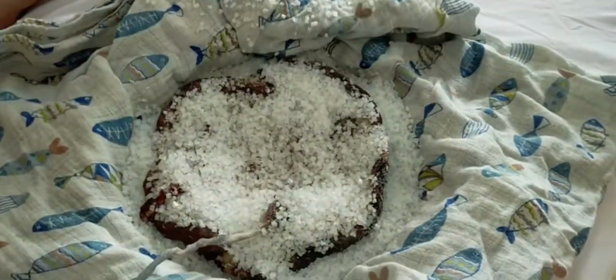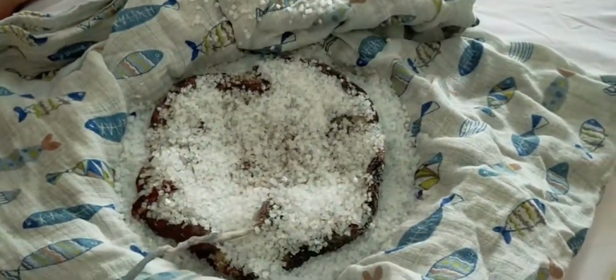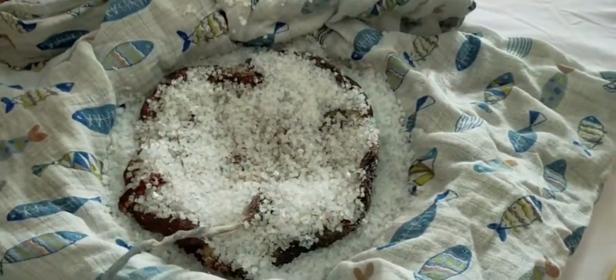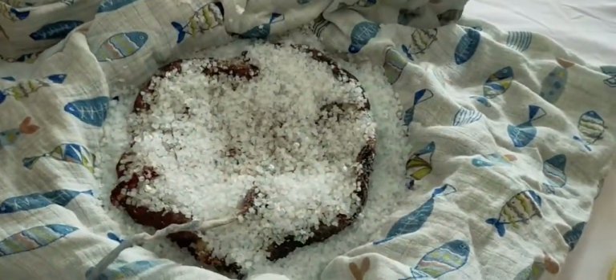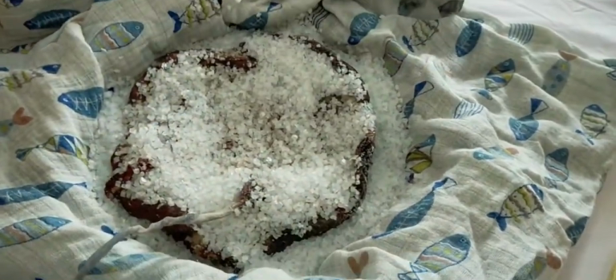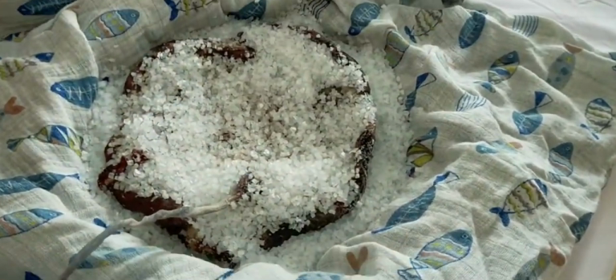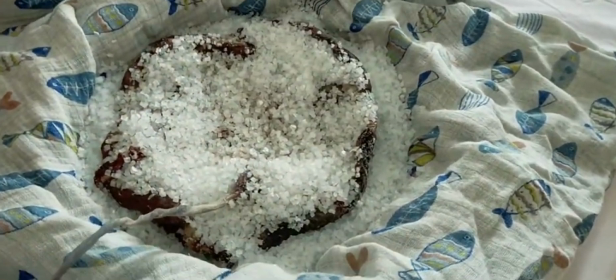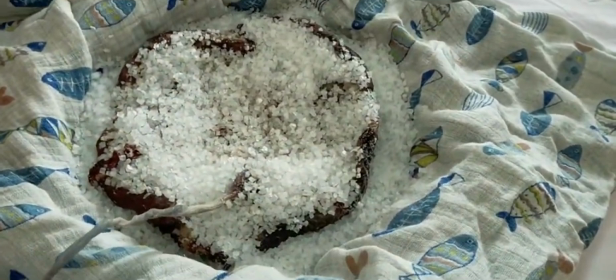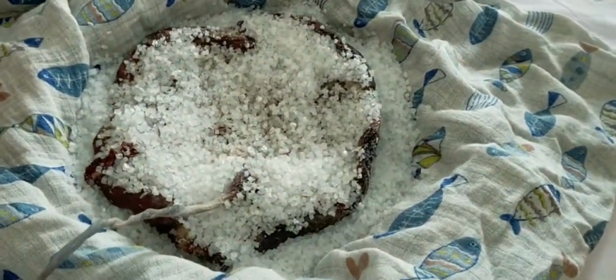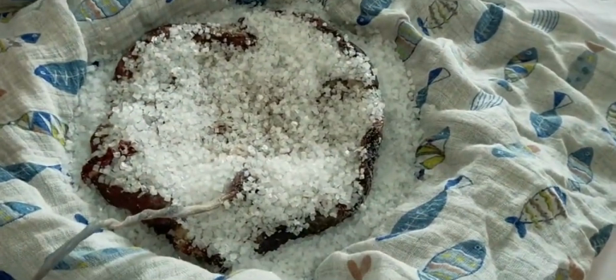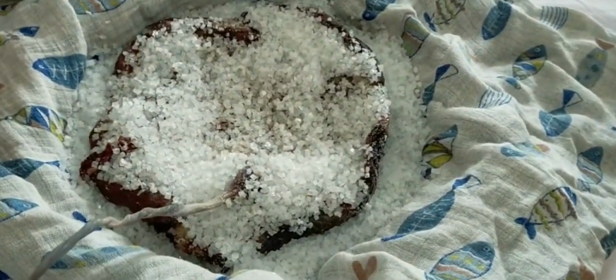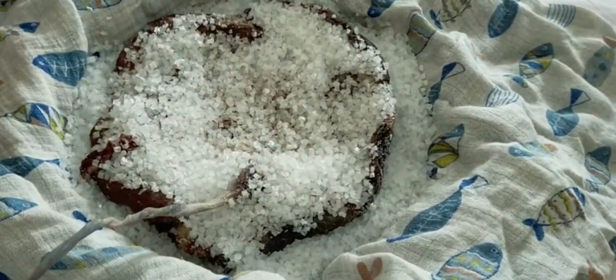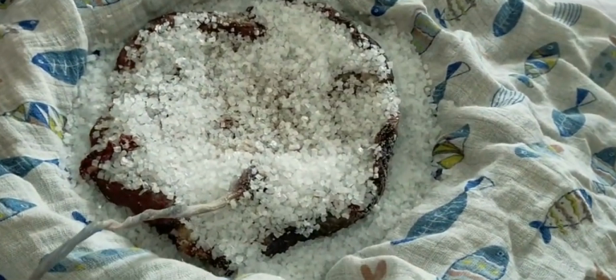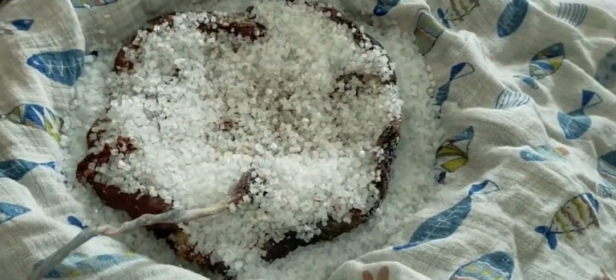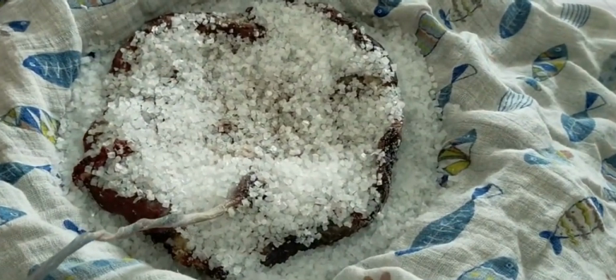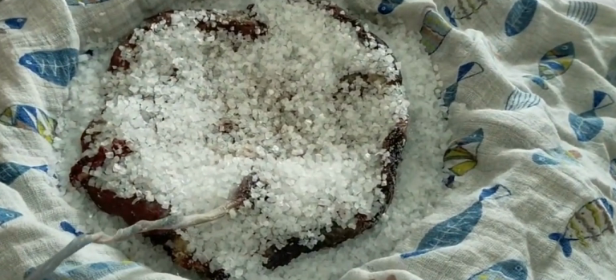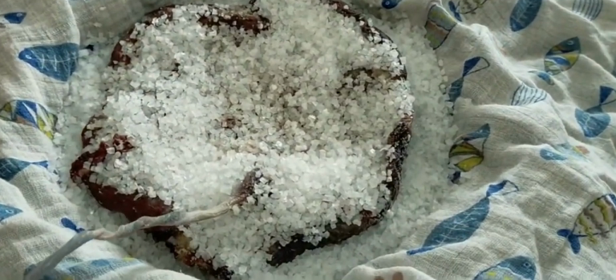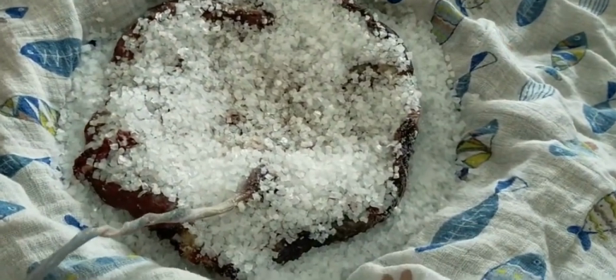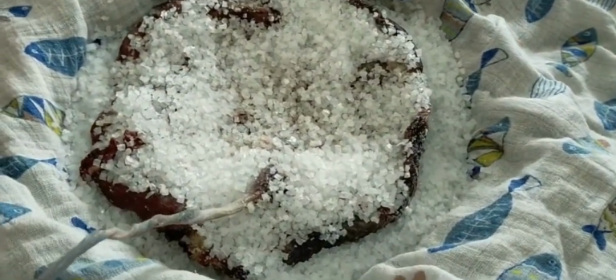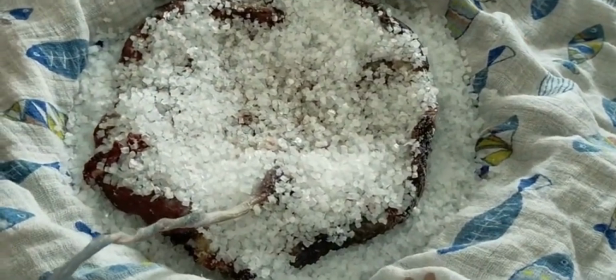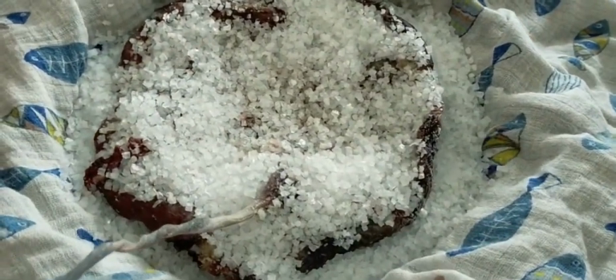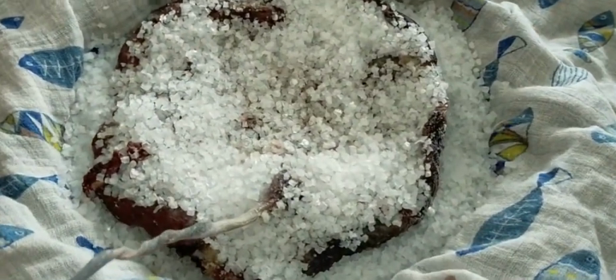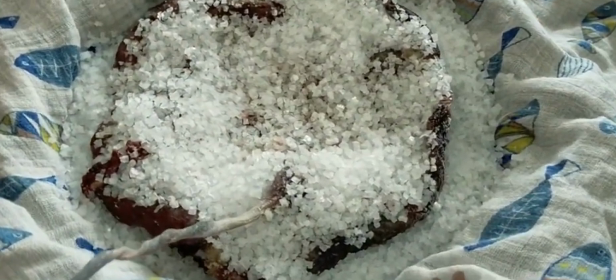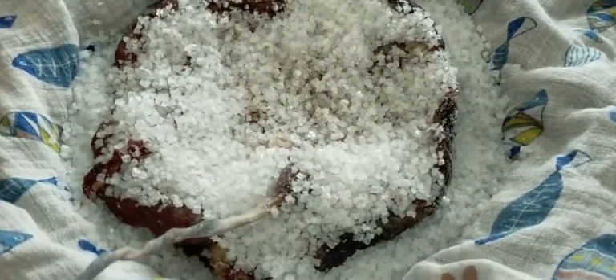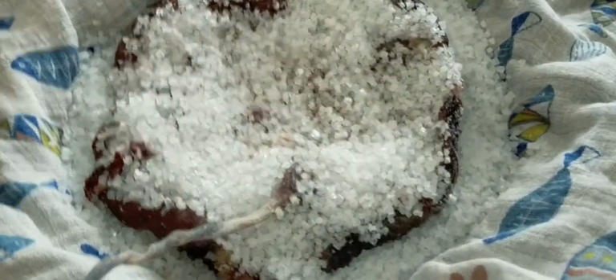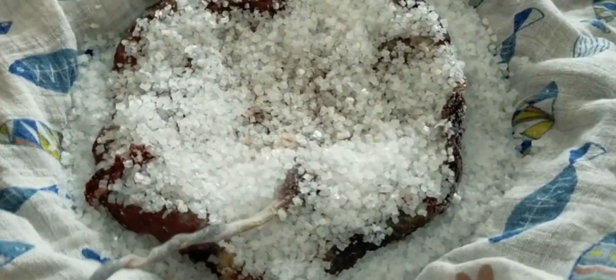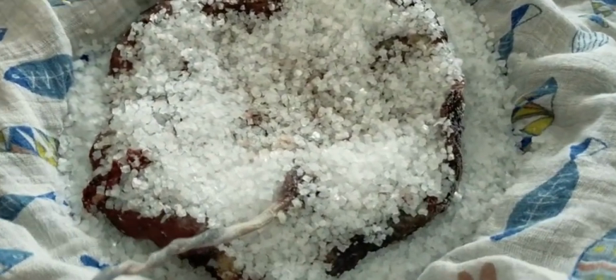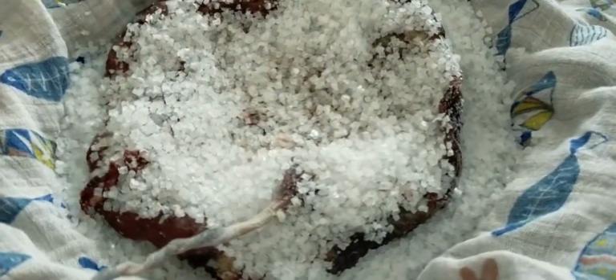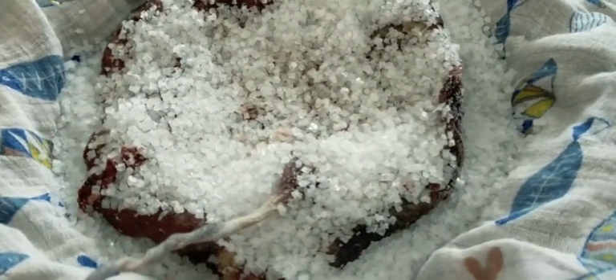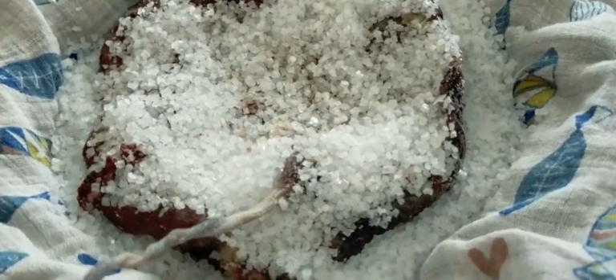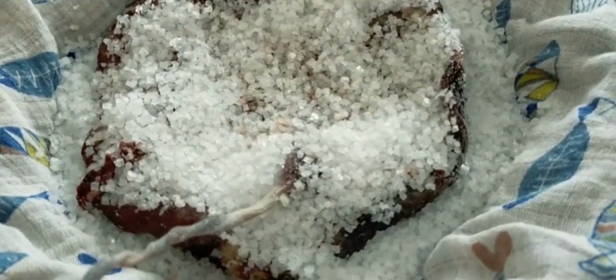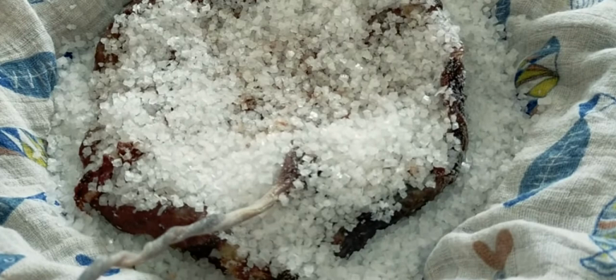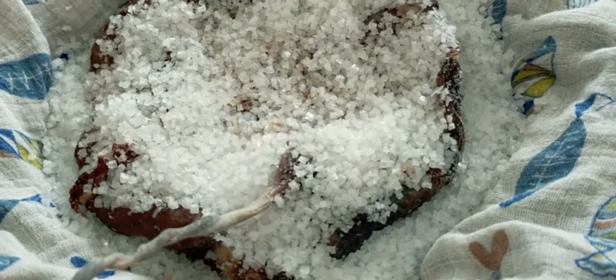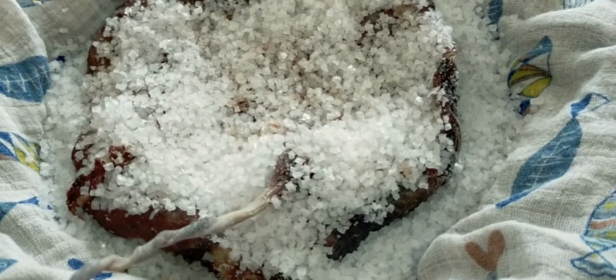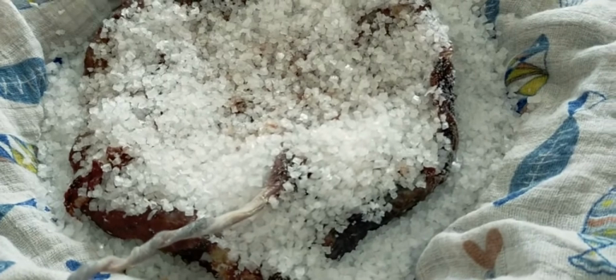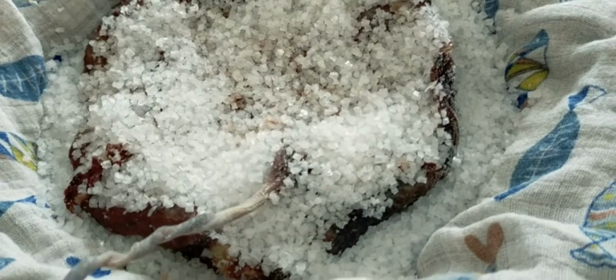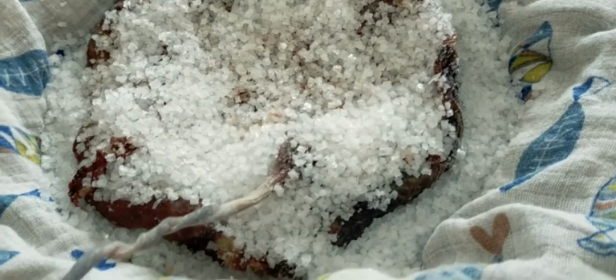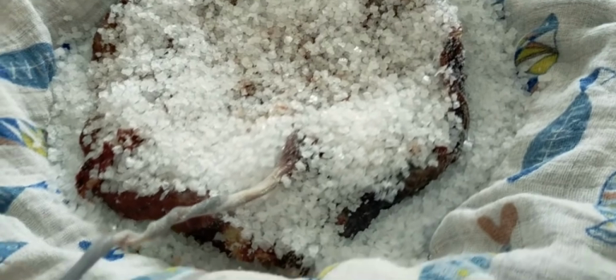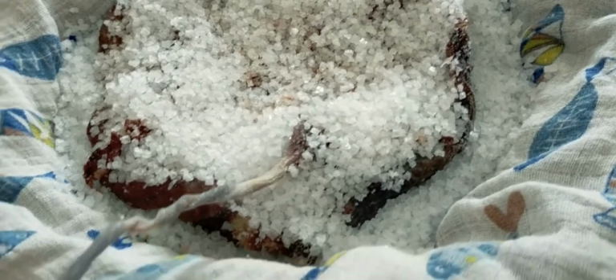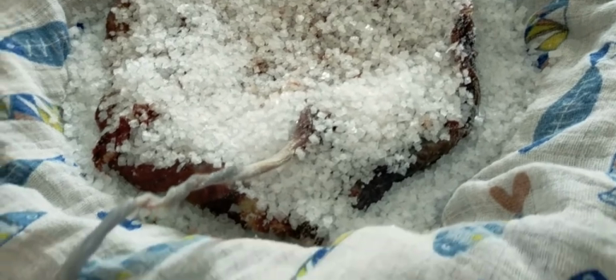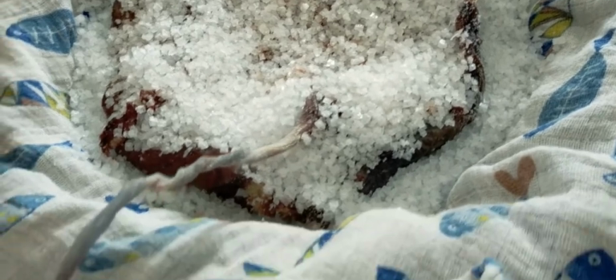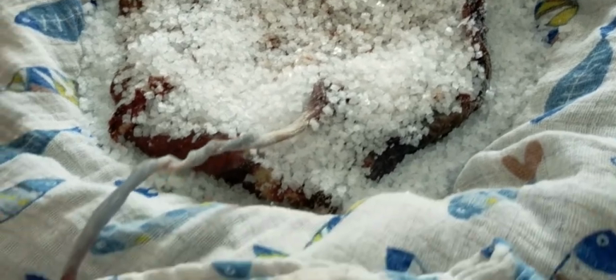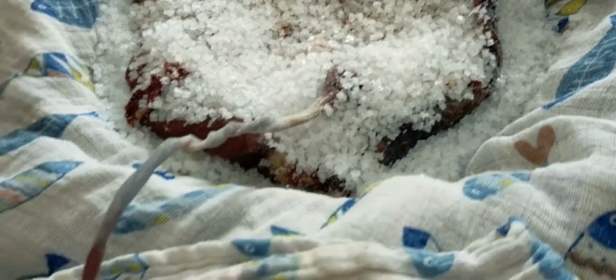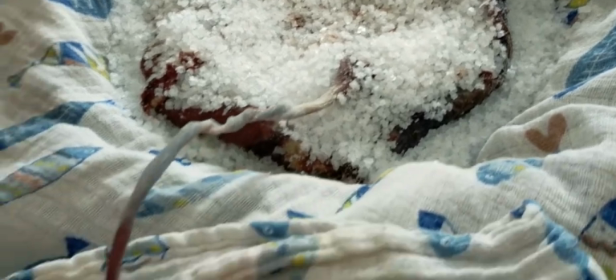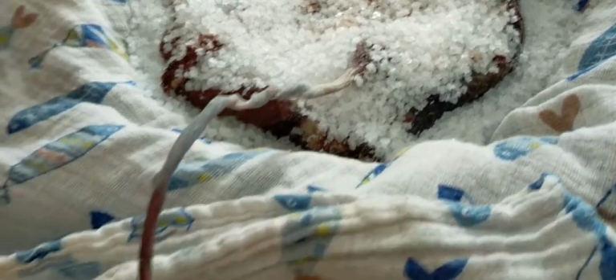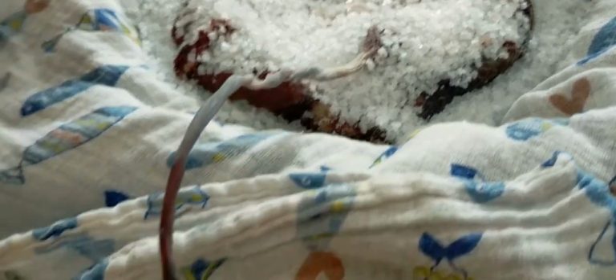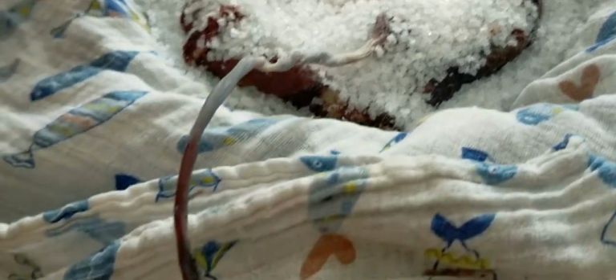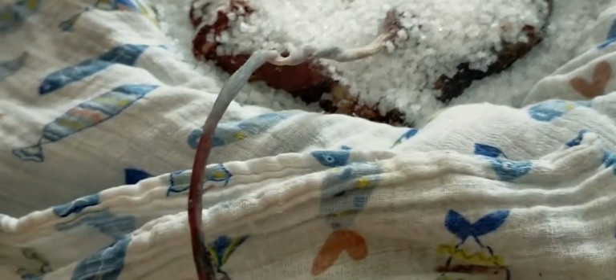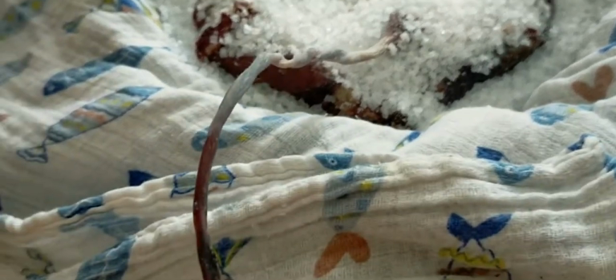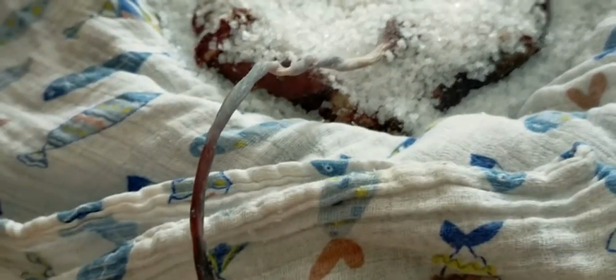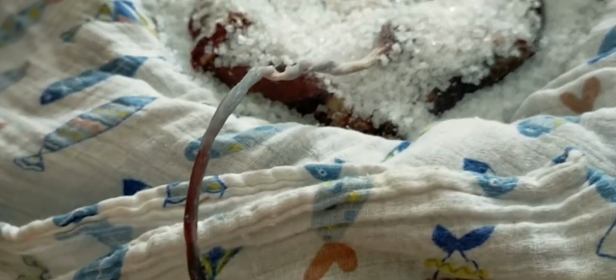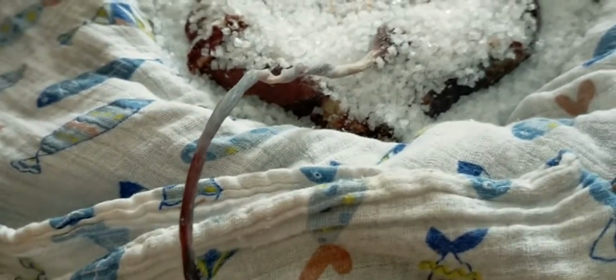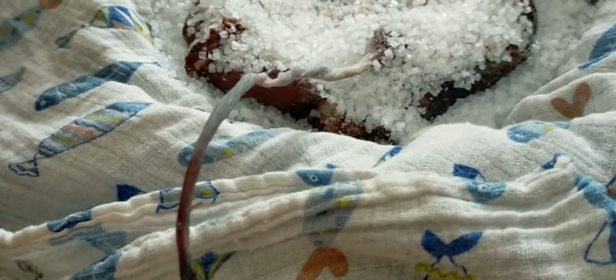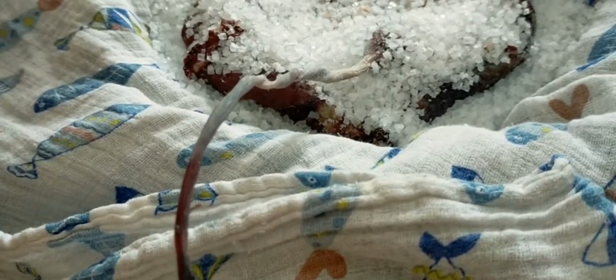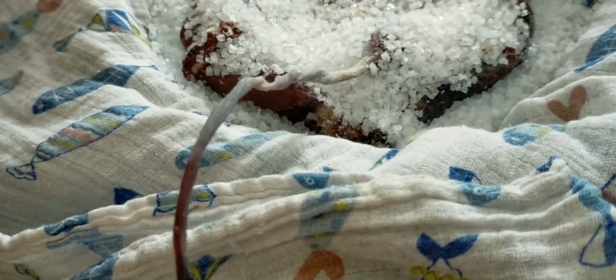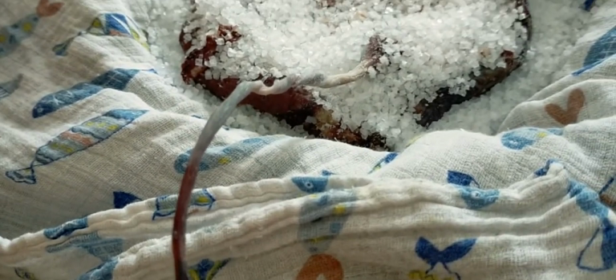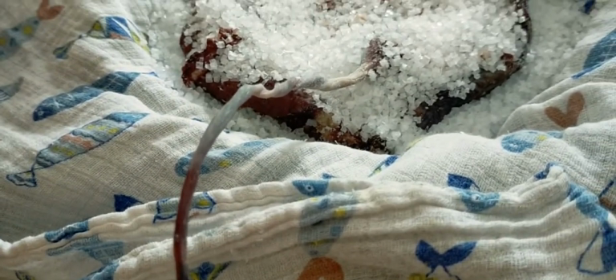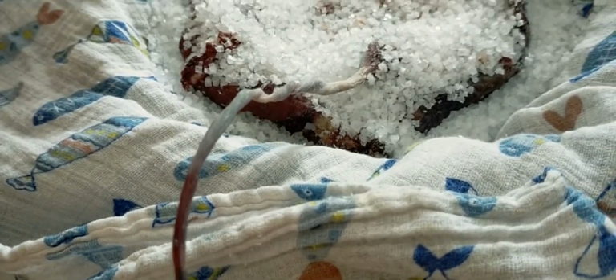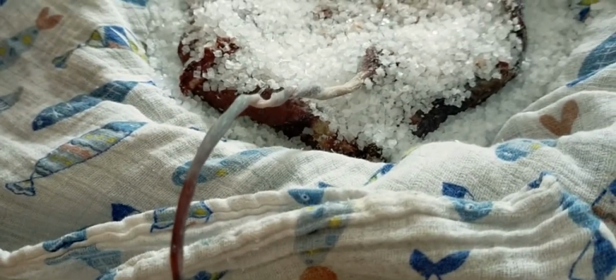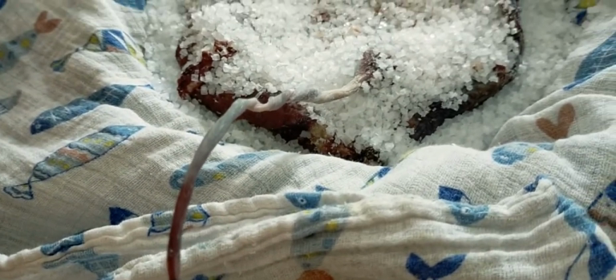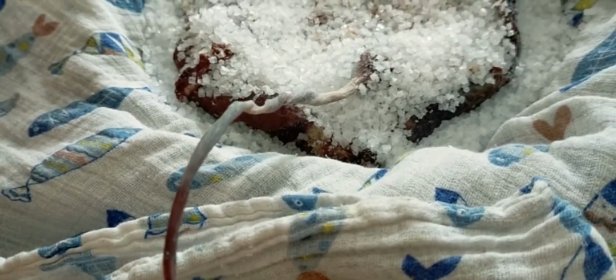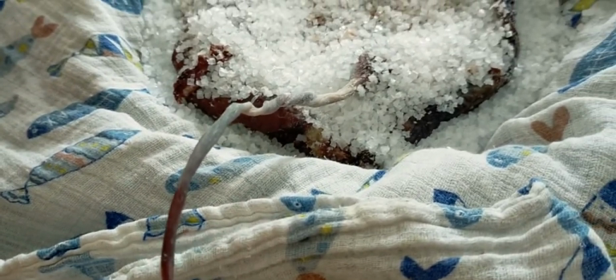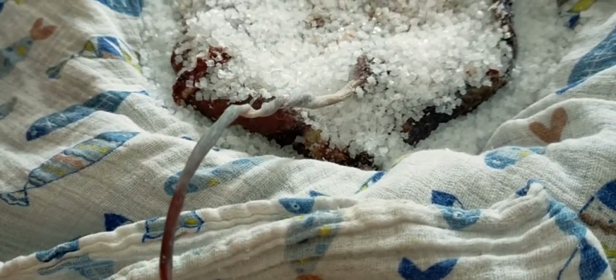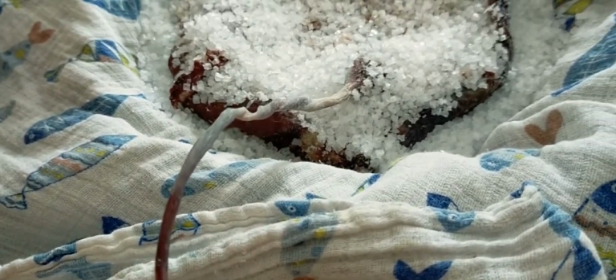We got local sea salt from the sea, just about a 25 minute drive away. And we're using it to dry out the placenta.